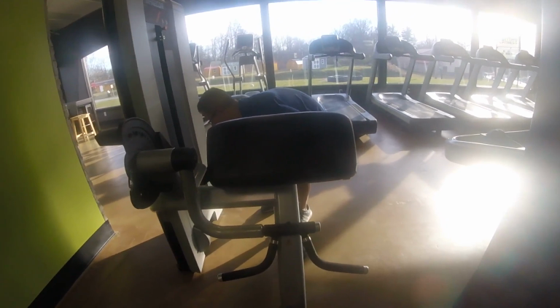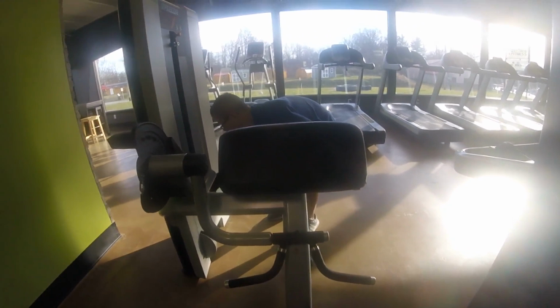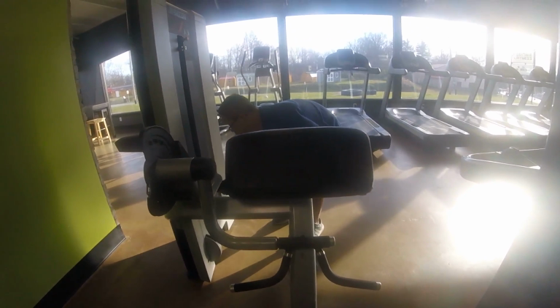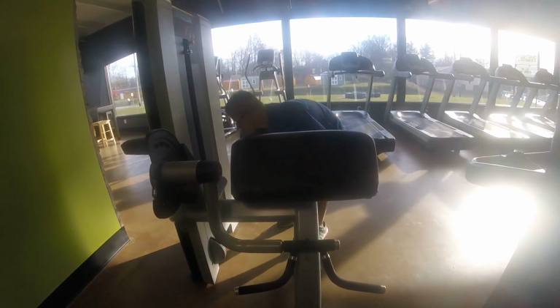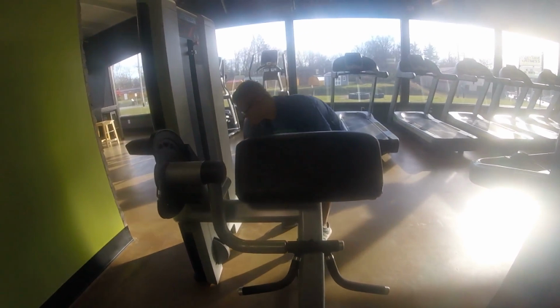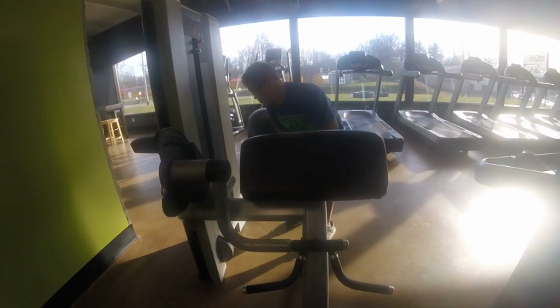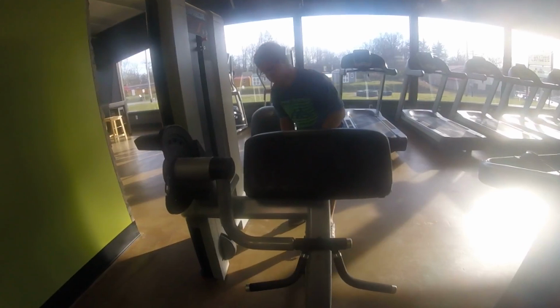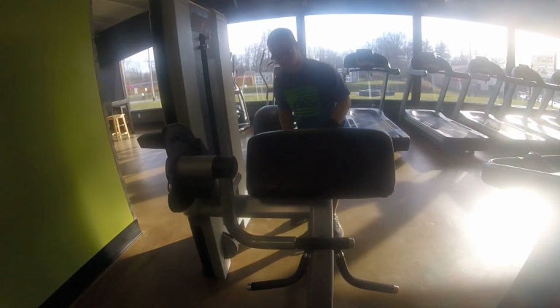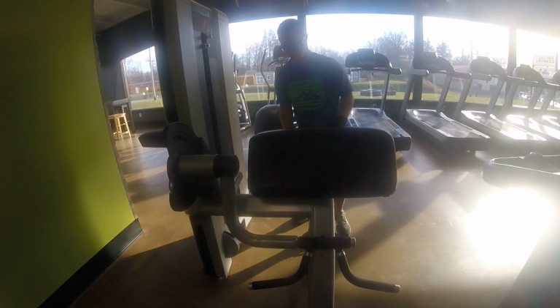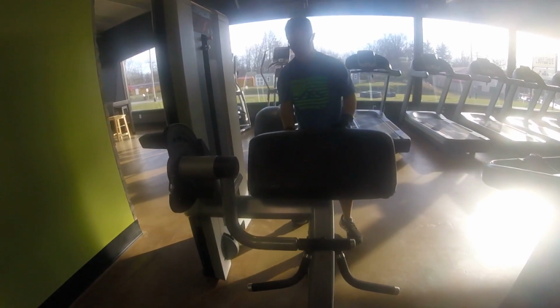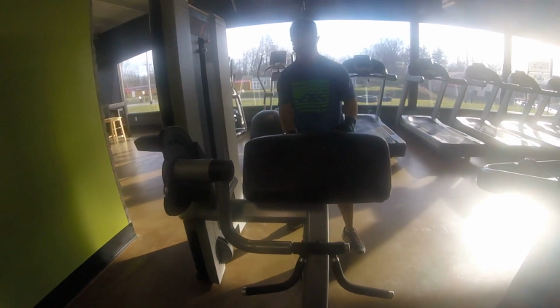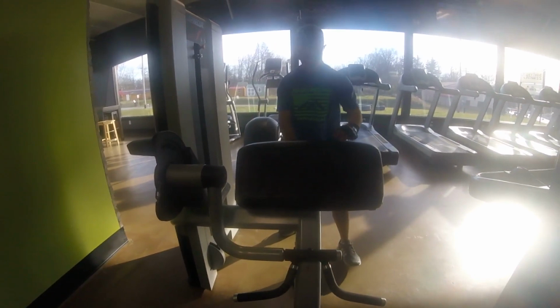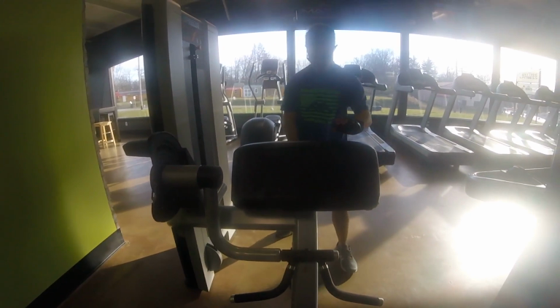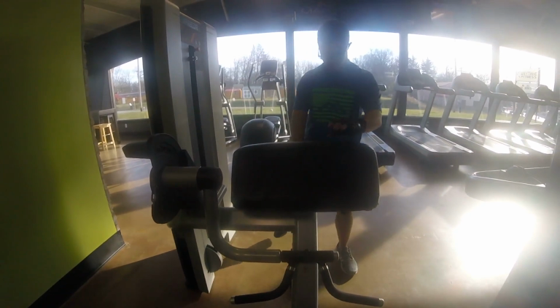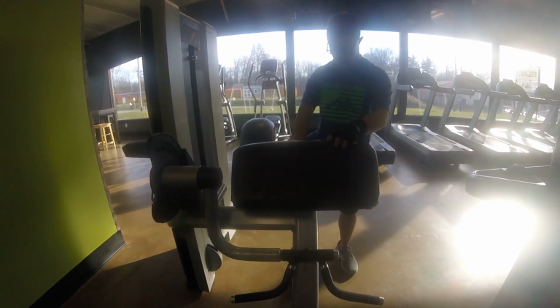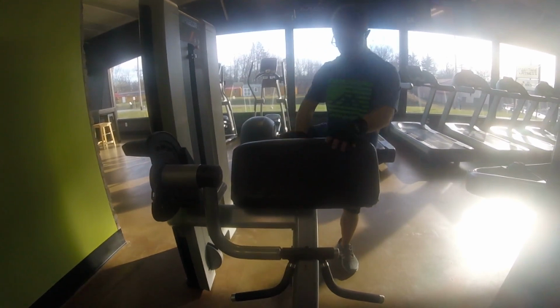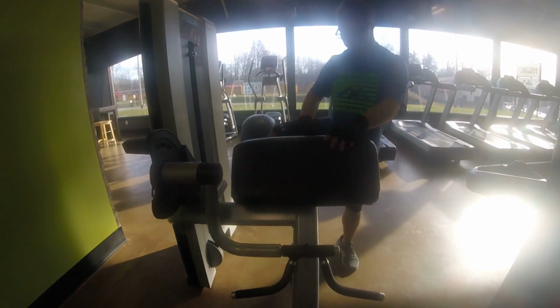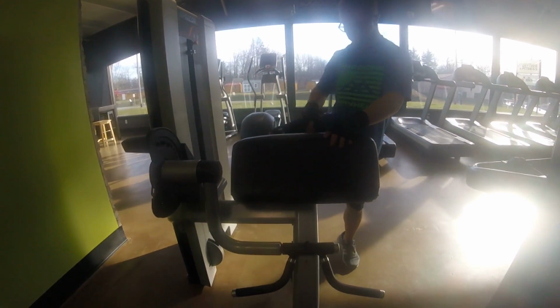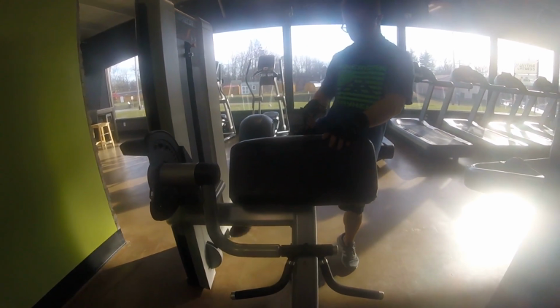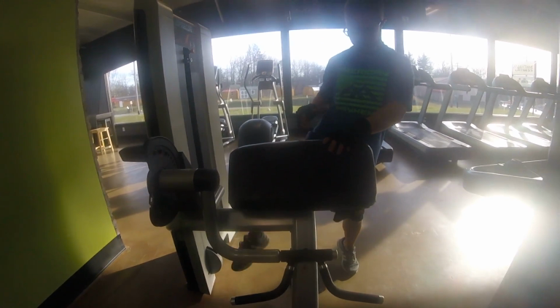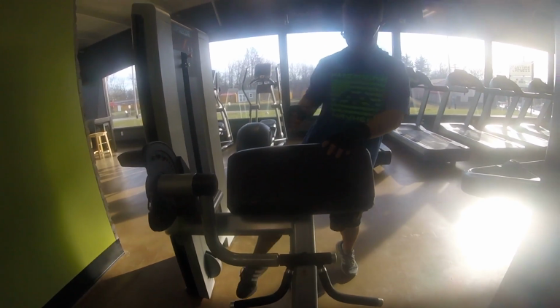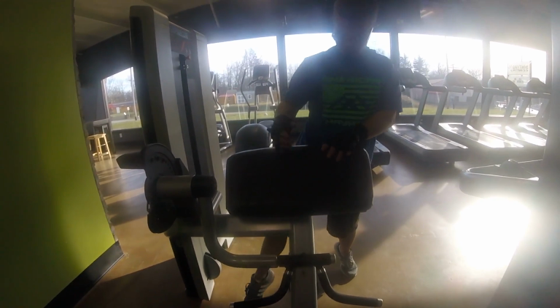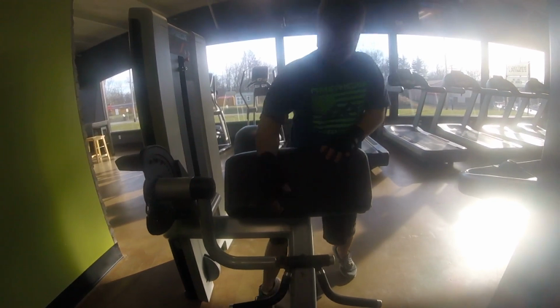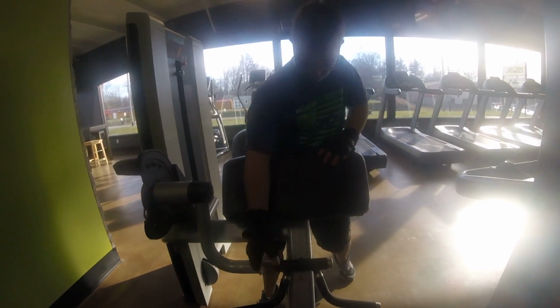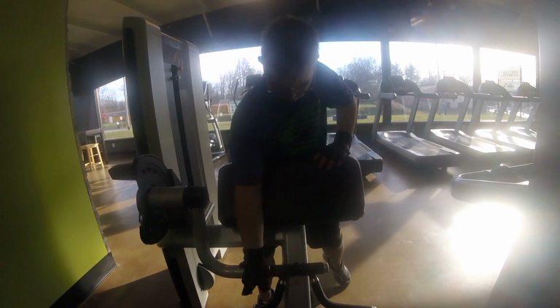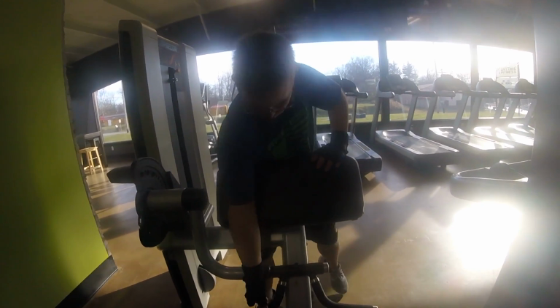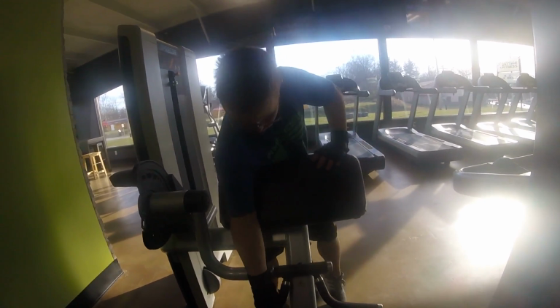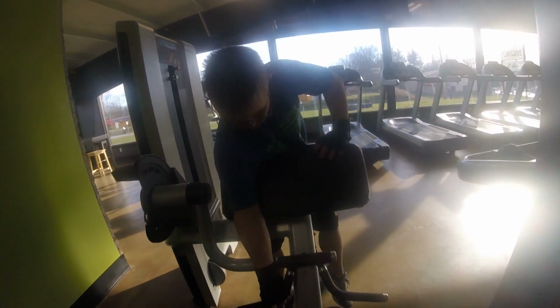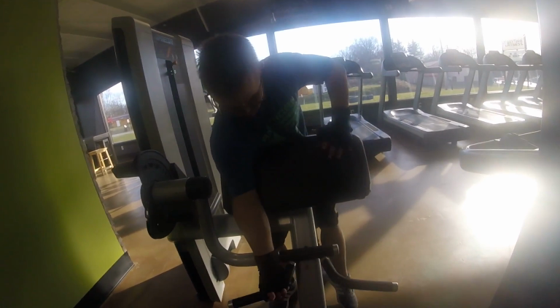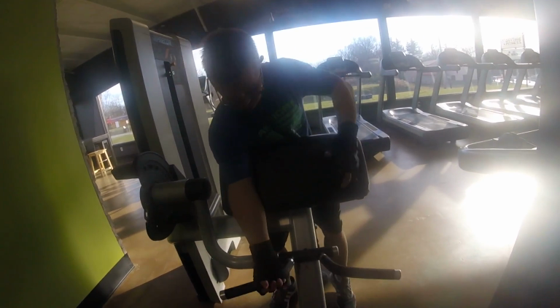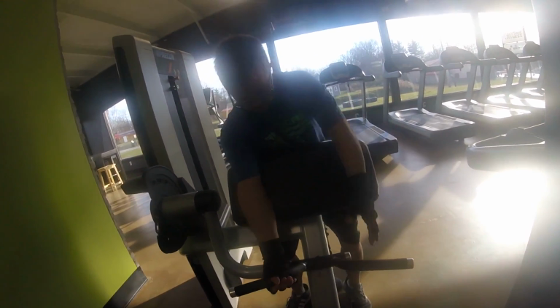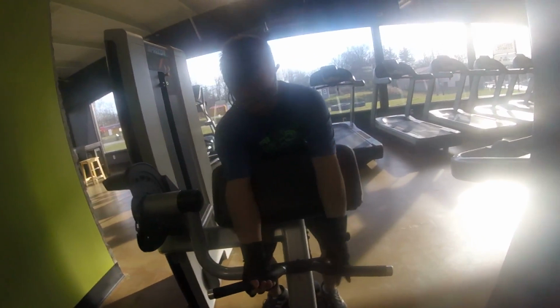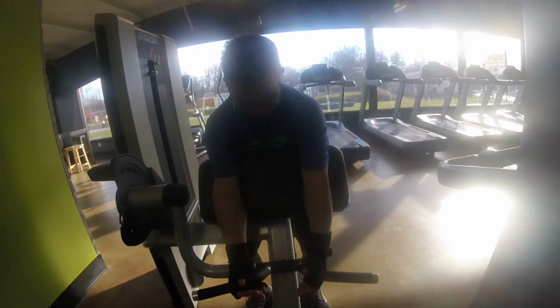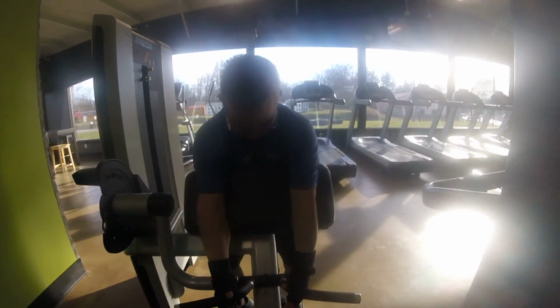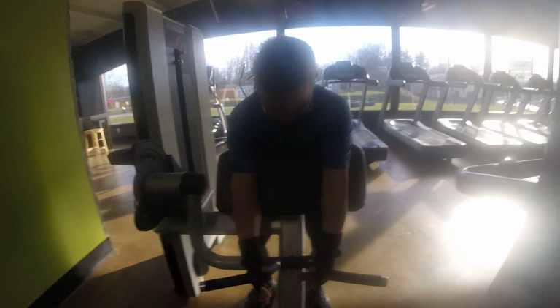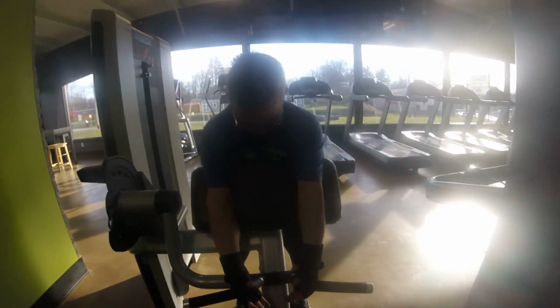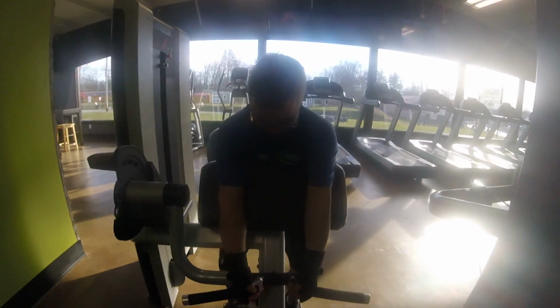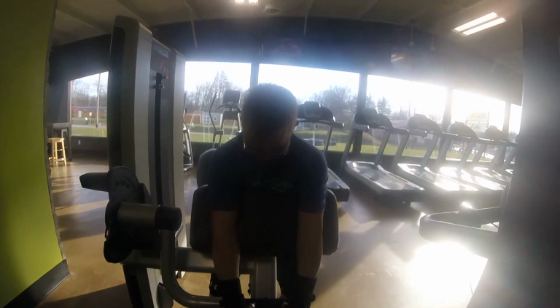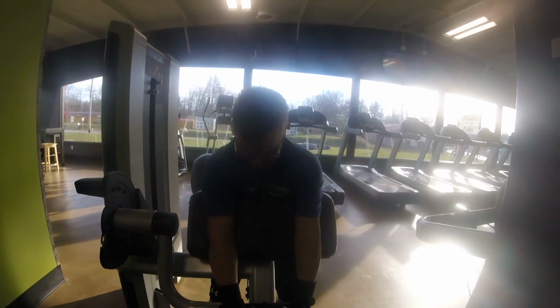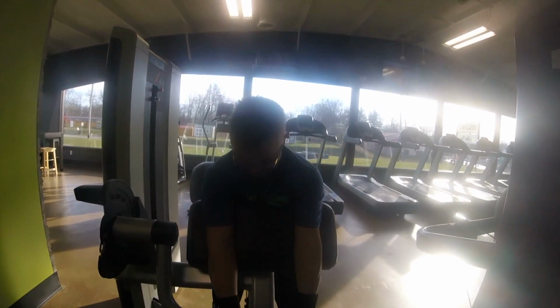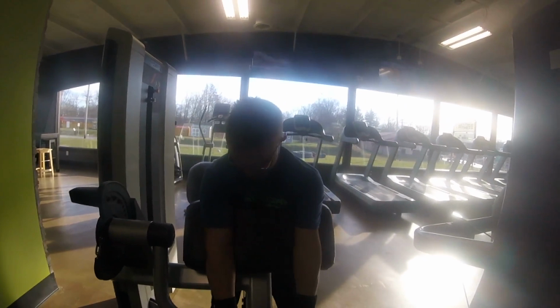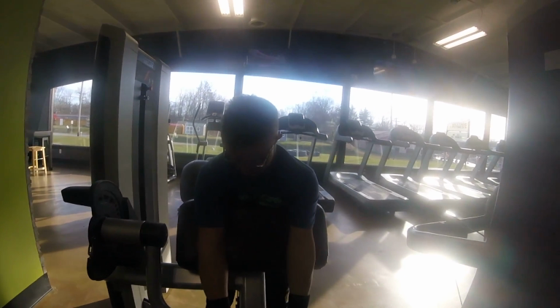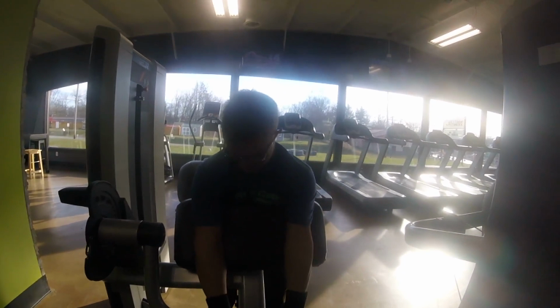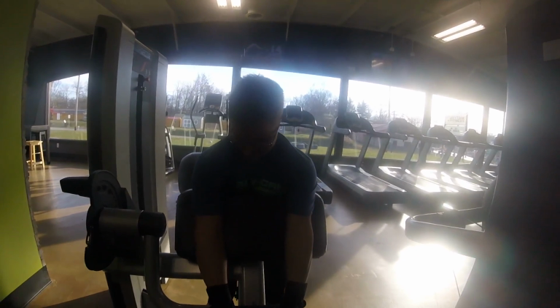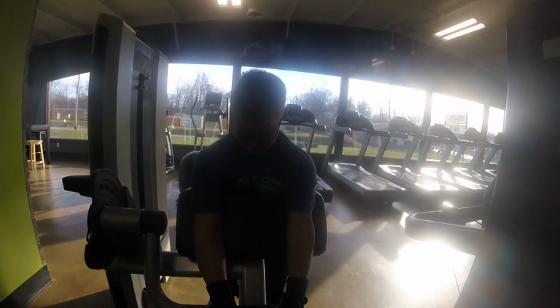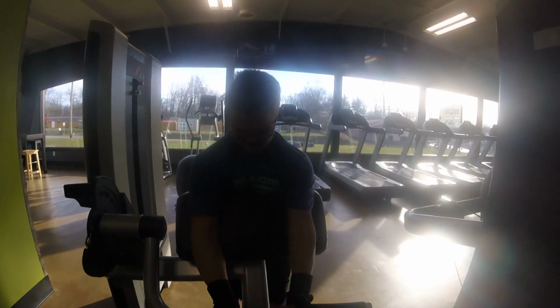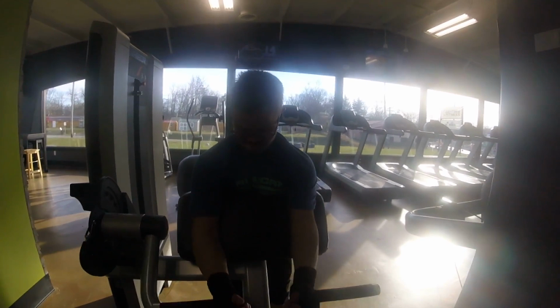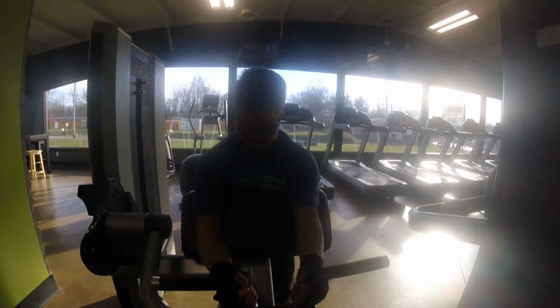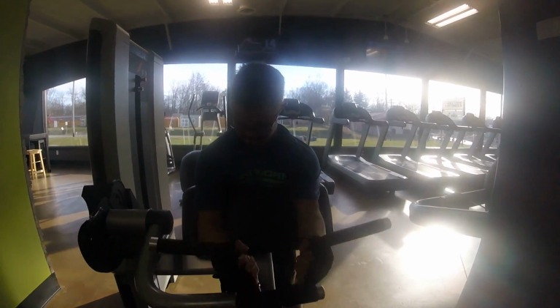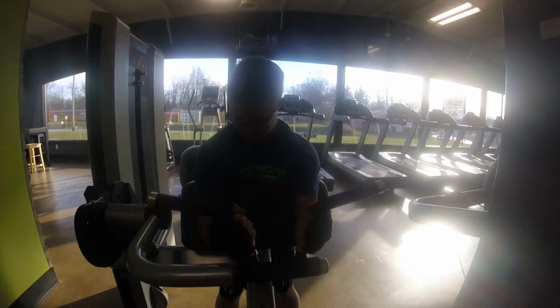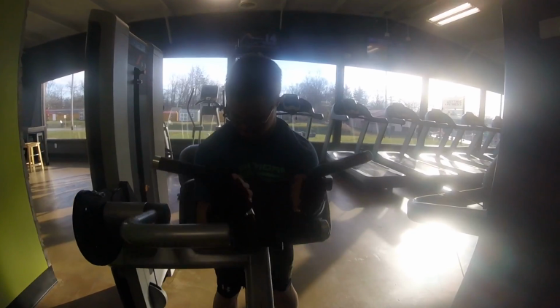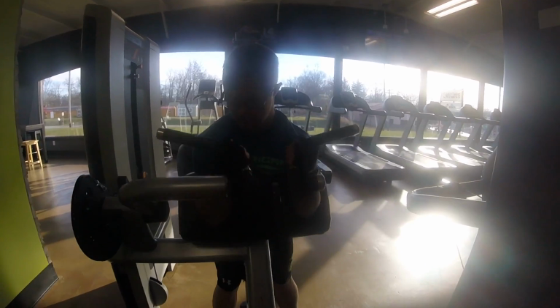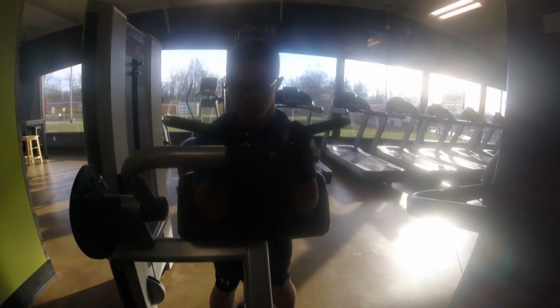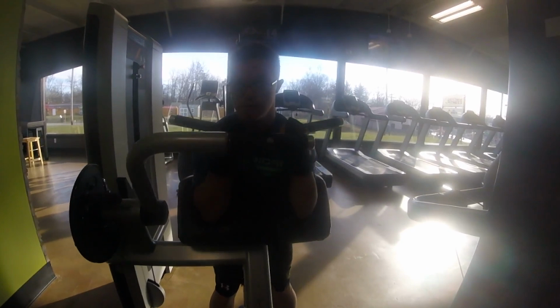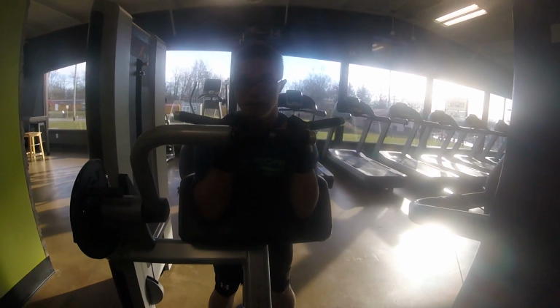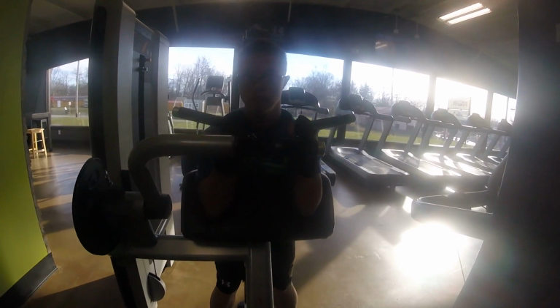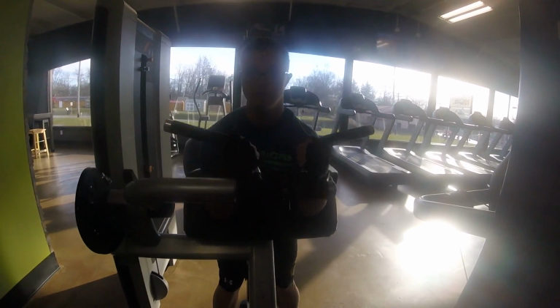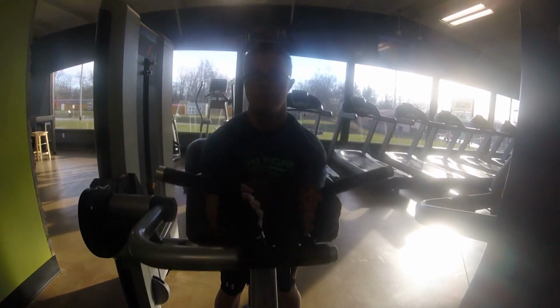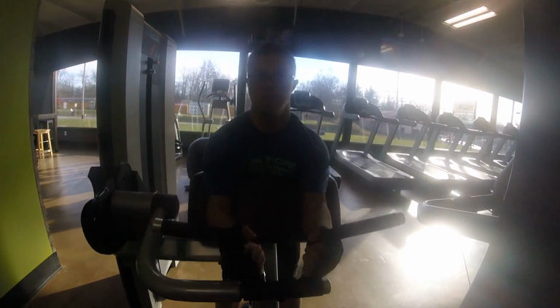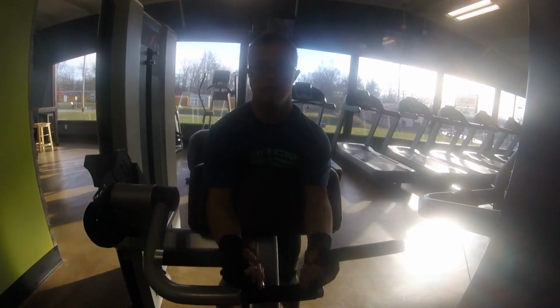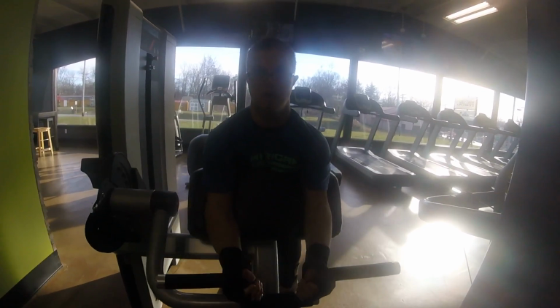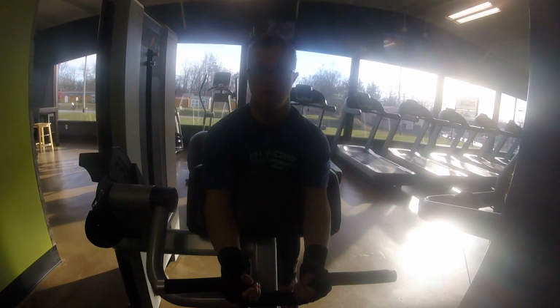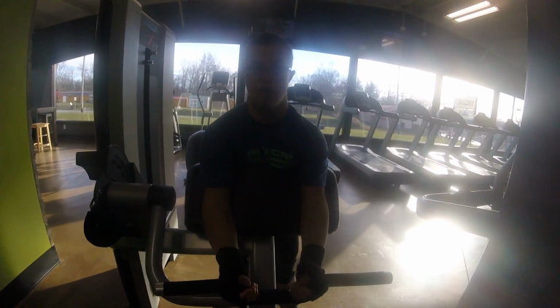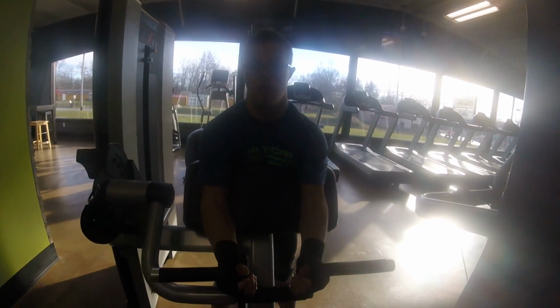That's why we invented the both legs max trainer — the world's worst 14-minute total body workout. Isolating the biceps.